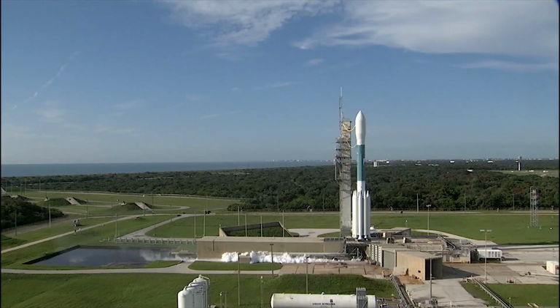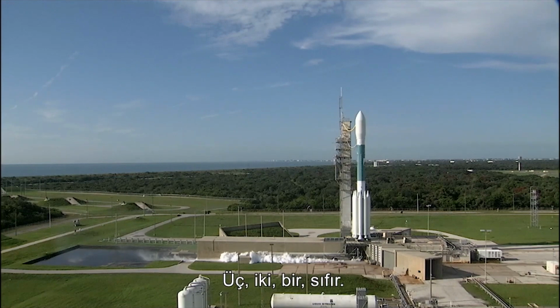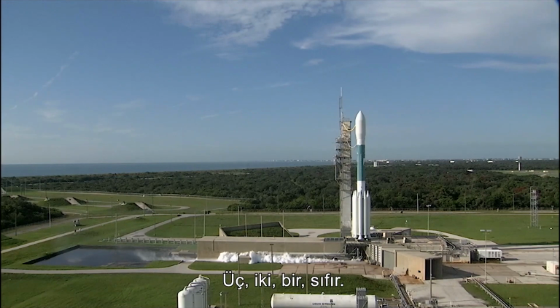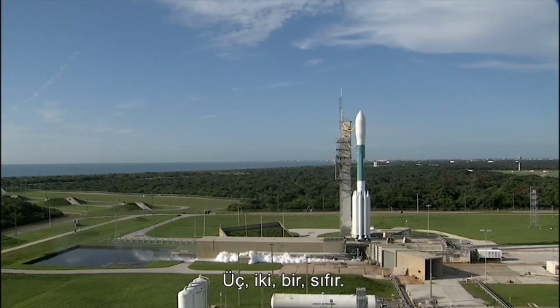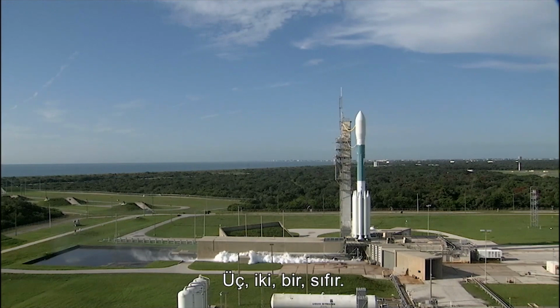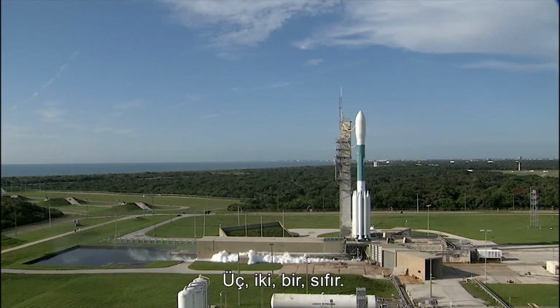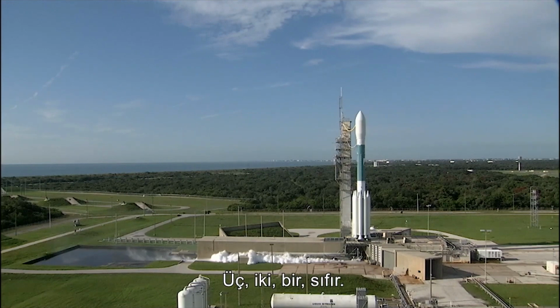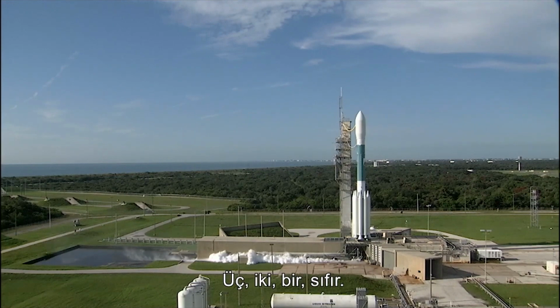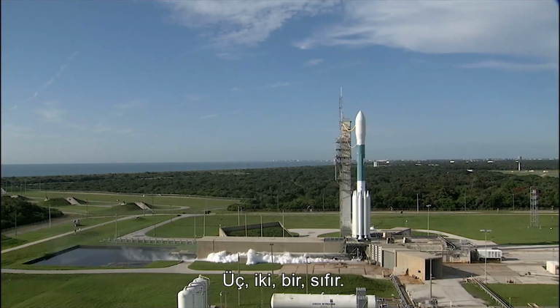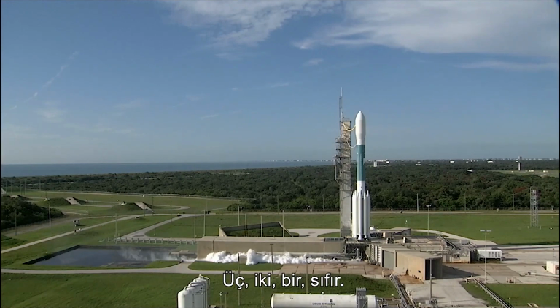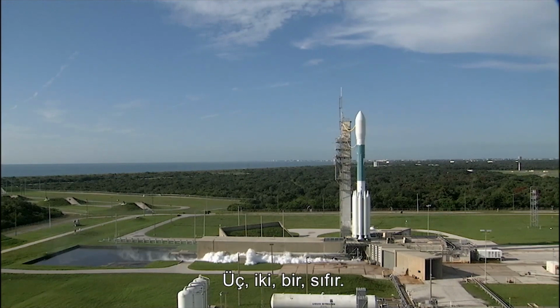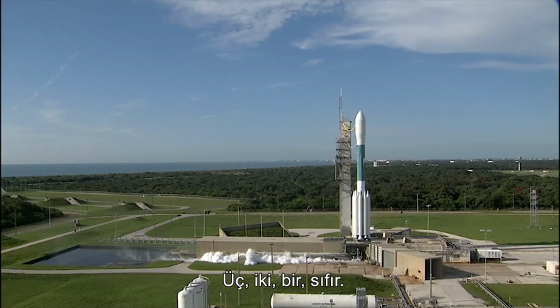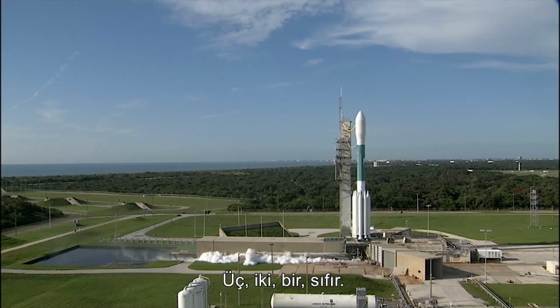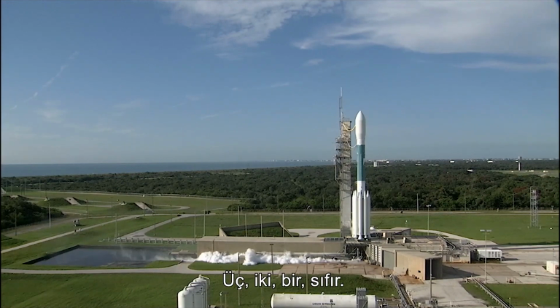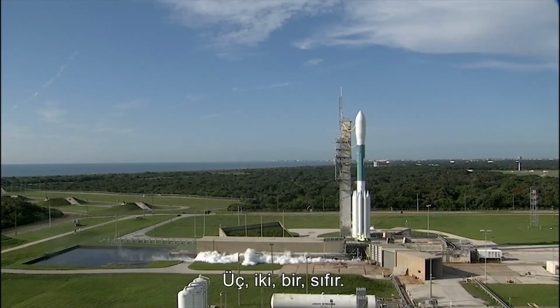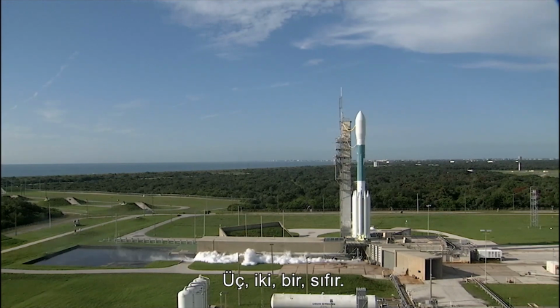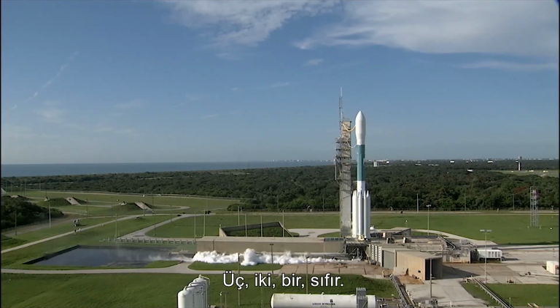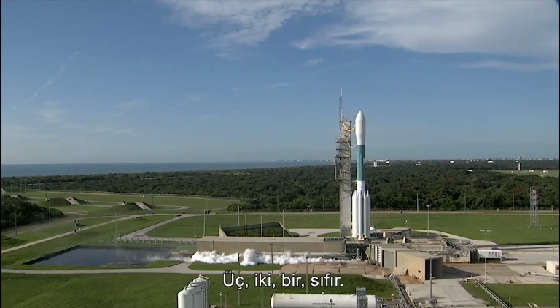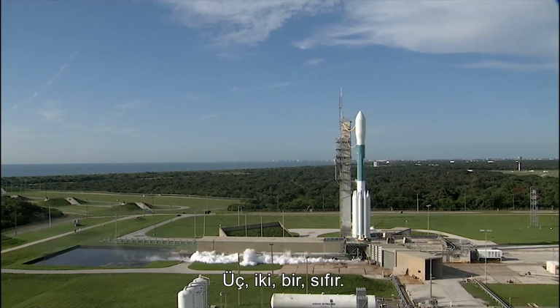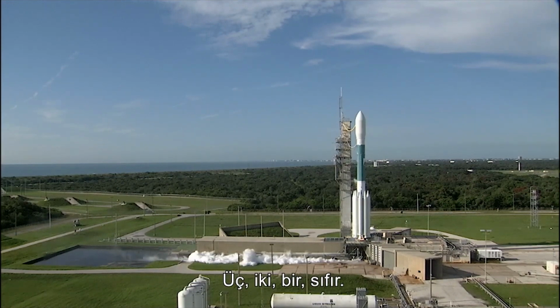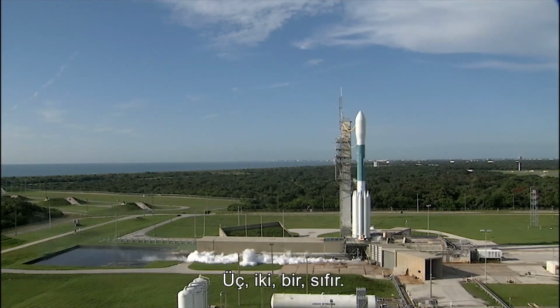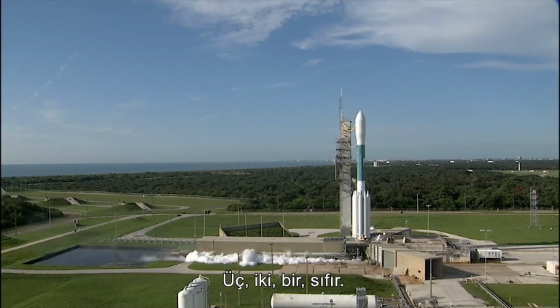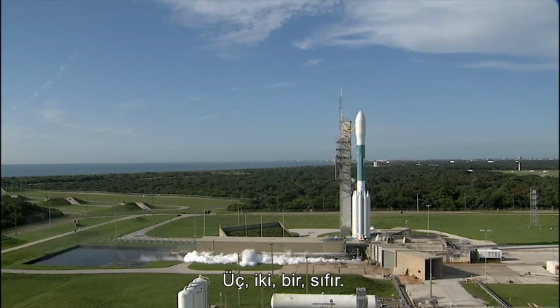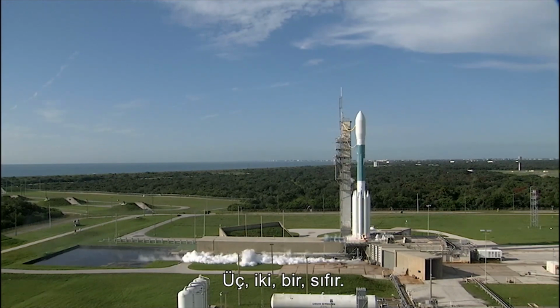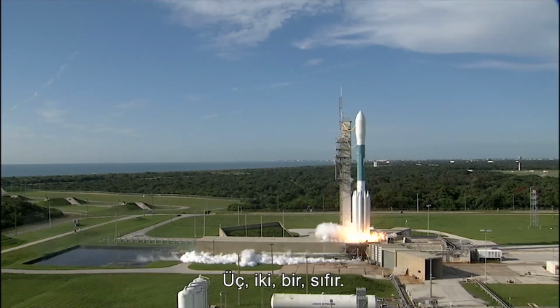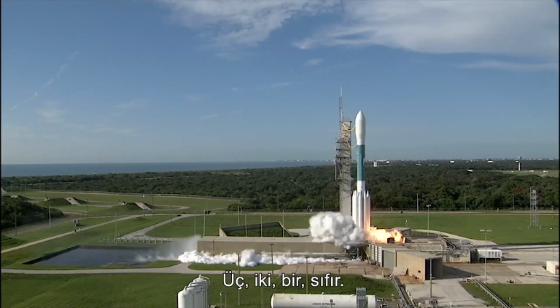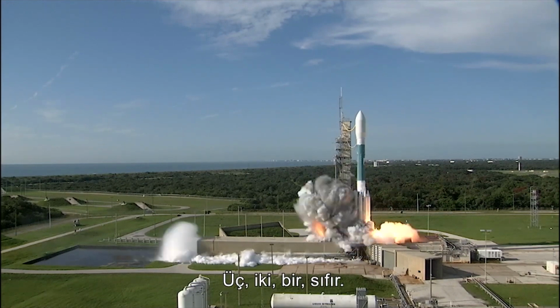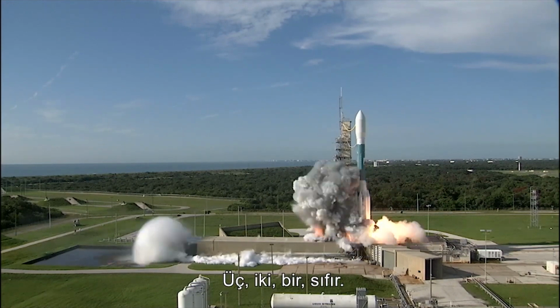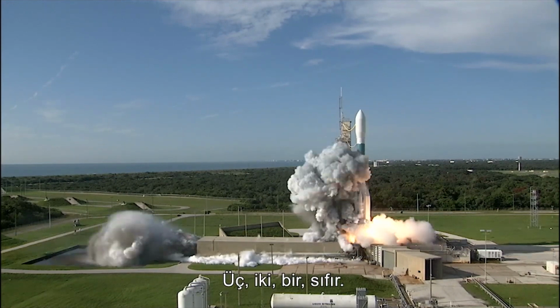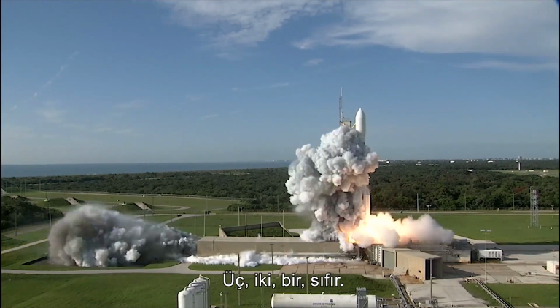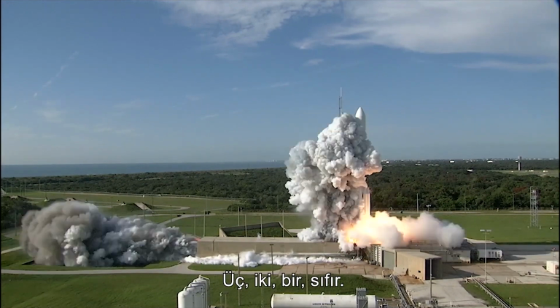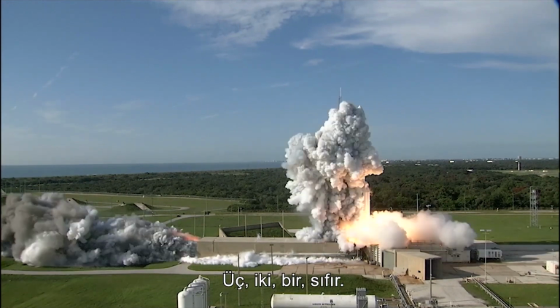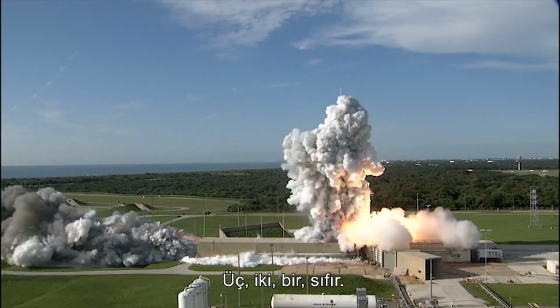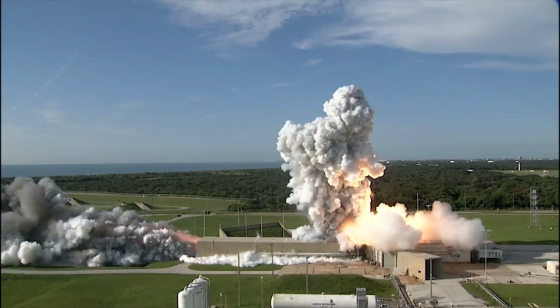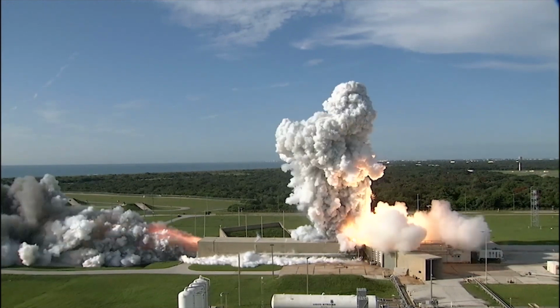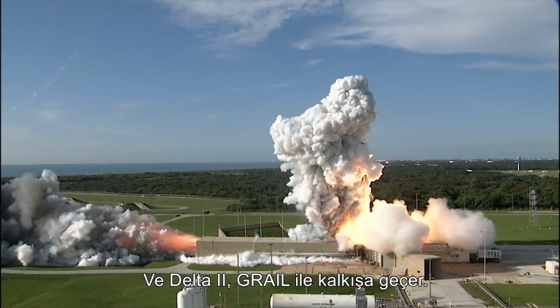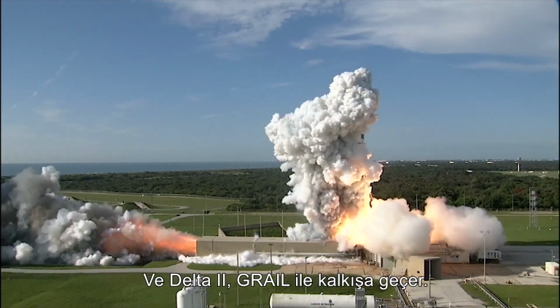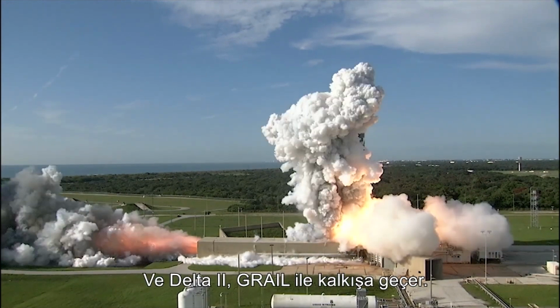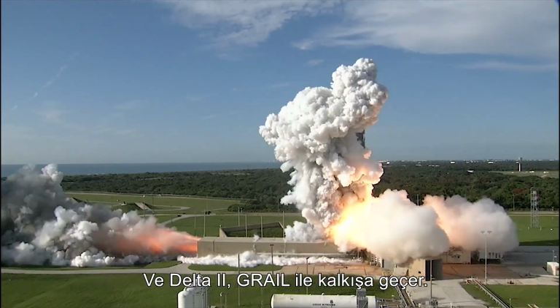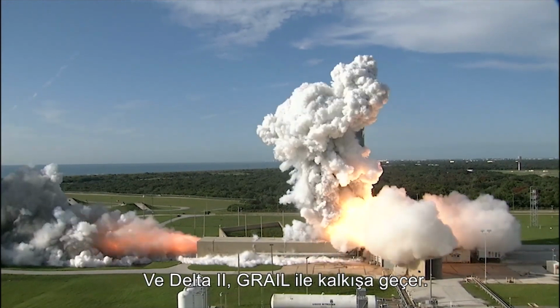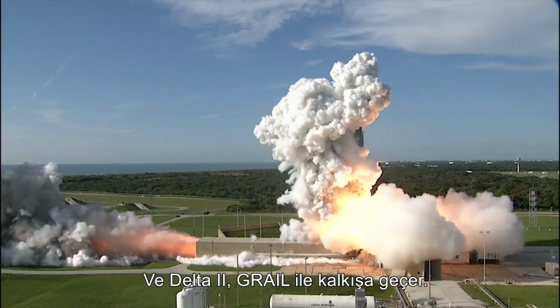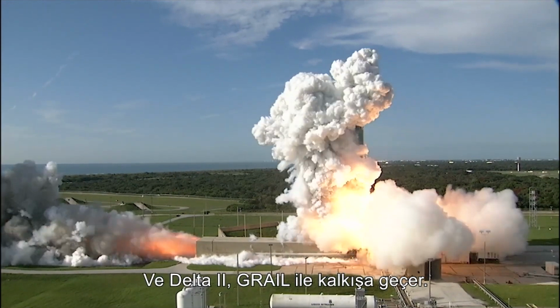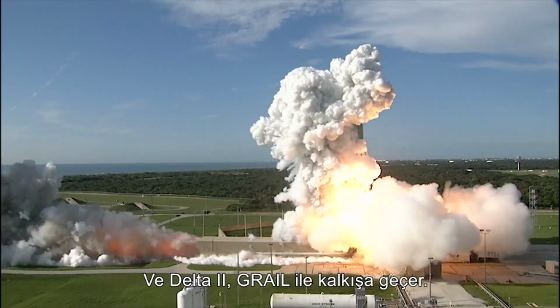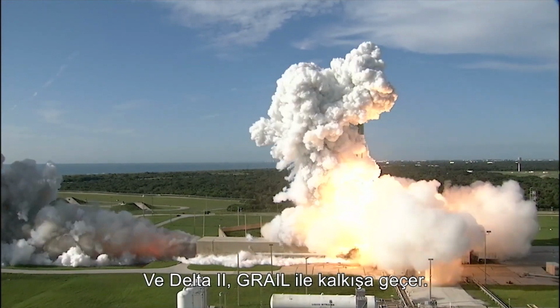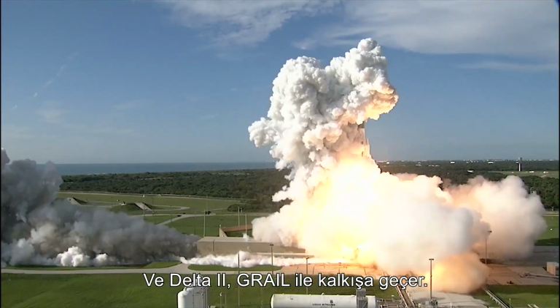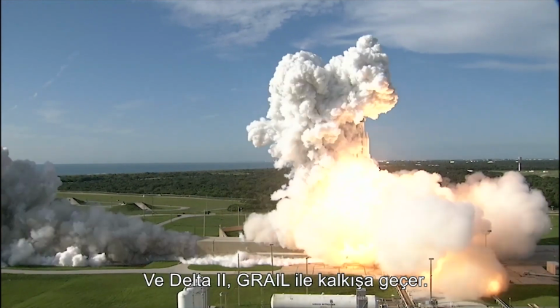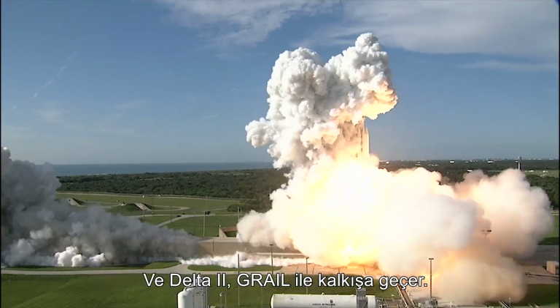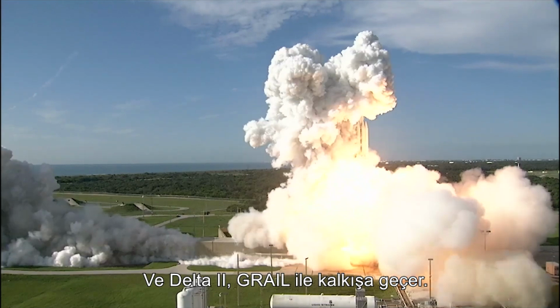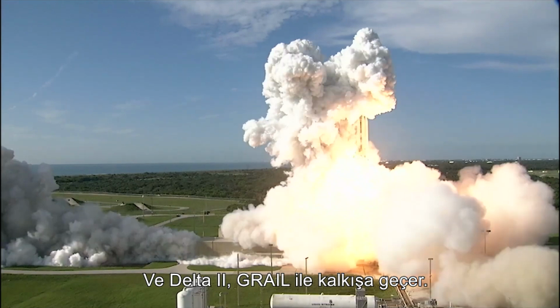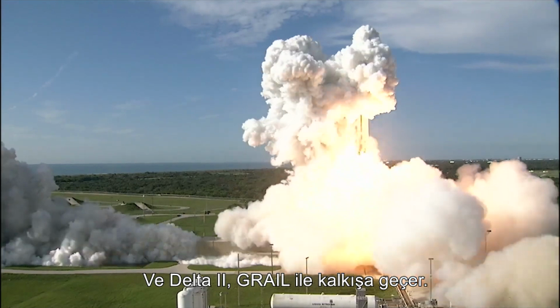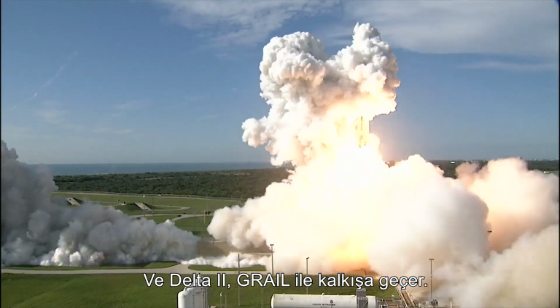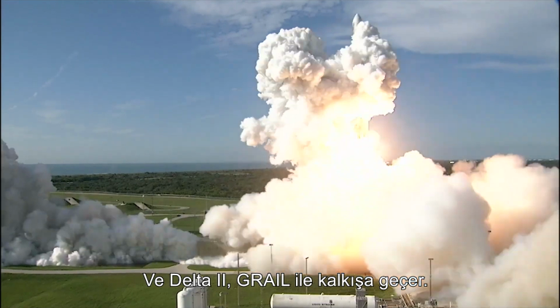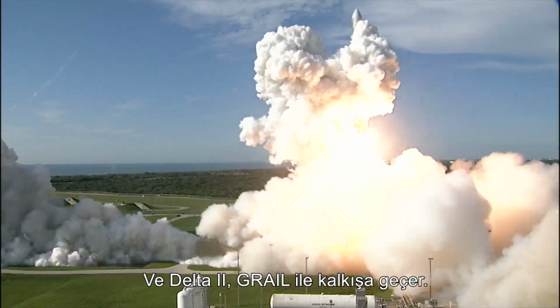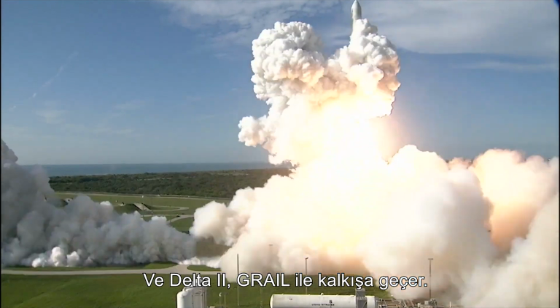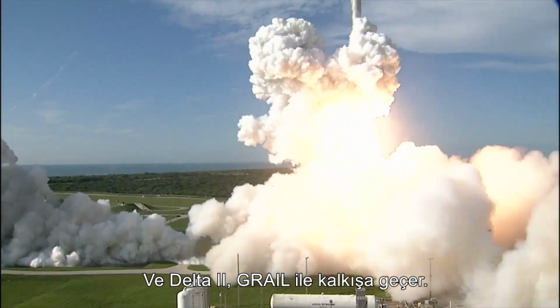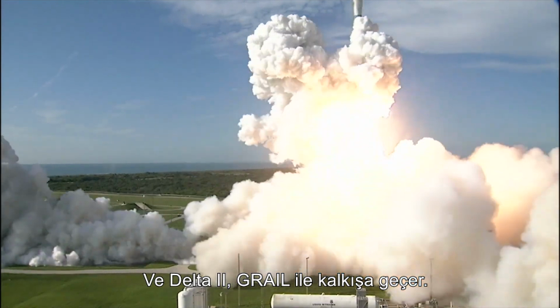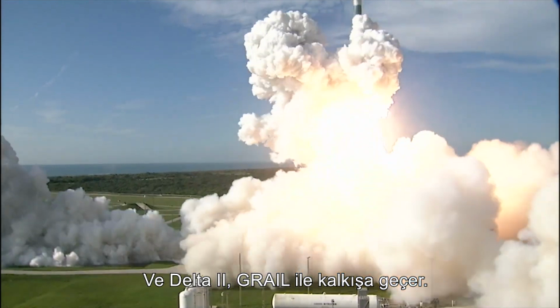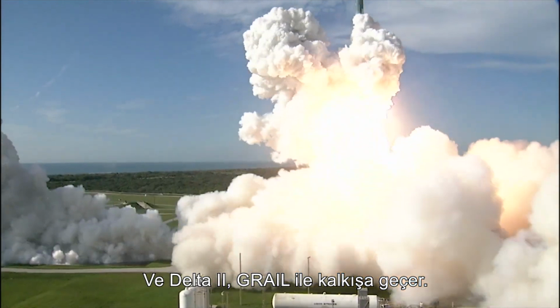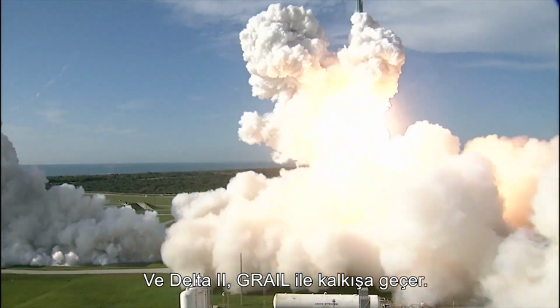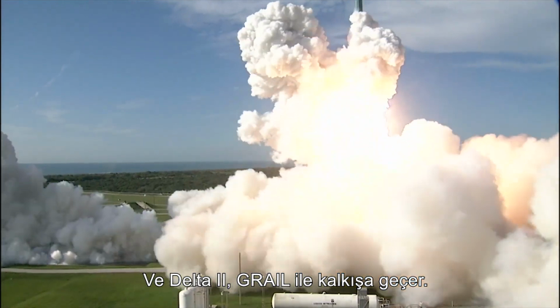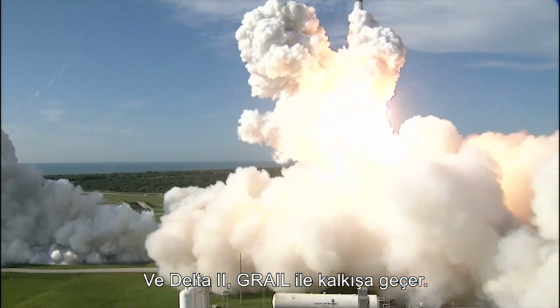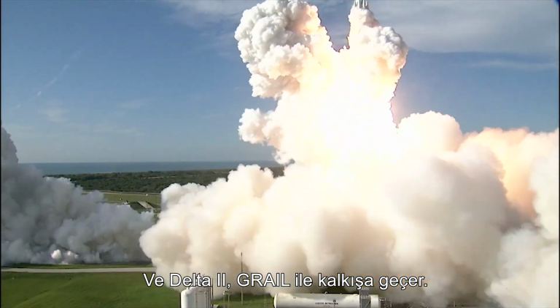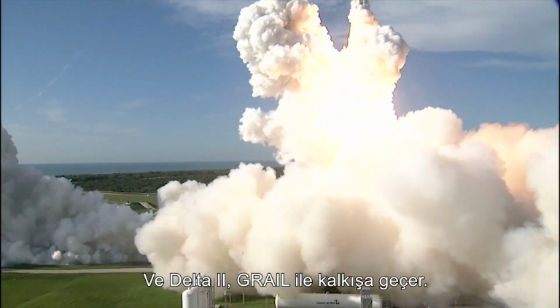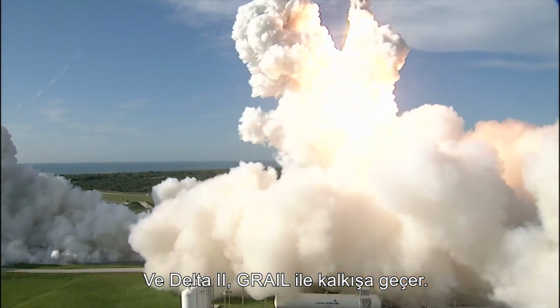Three, two, one, zero, and liftoff of the Delta II with GRAIL.